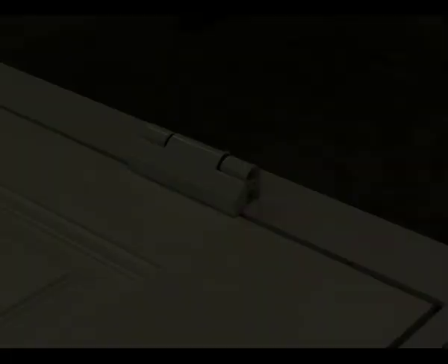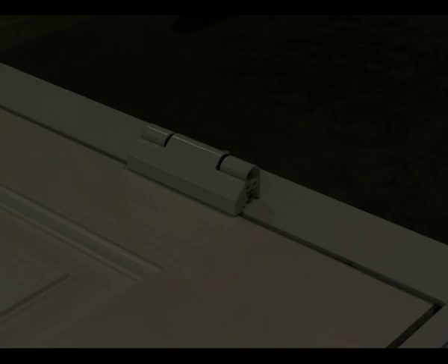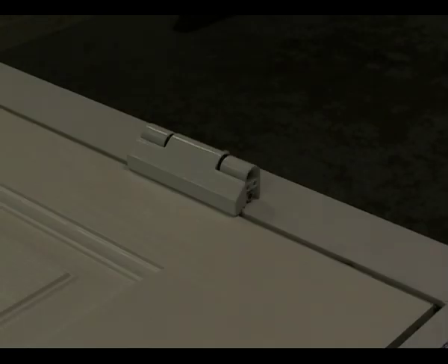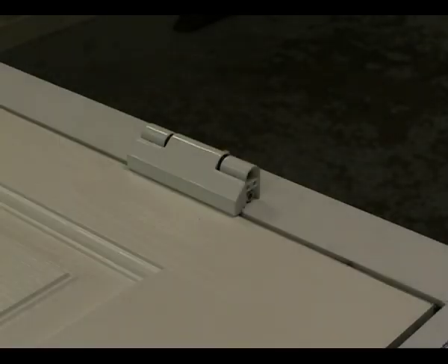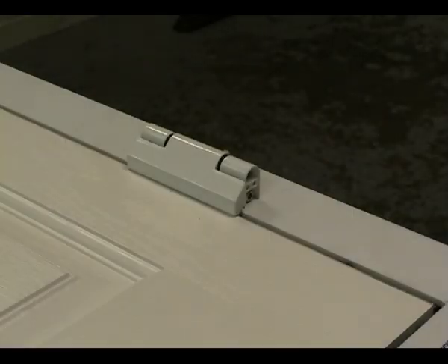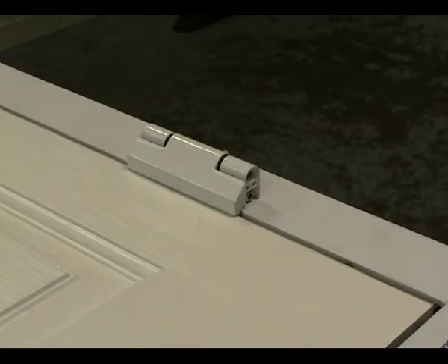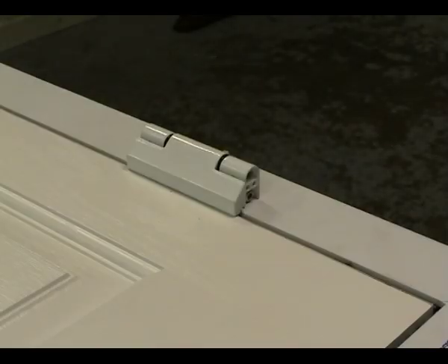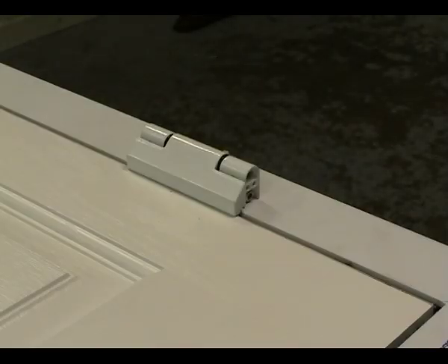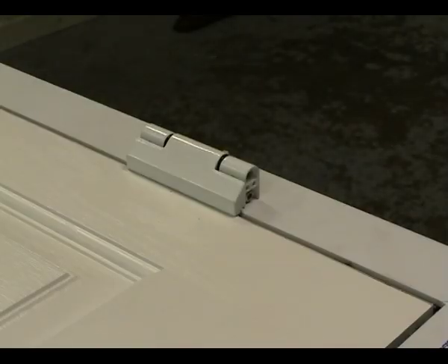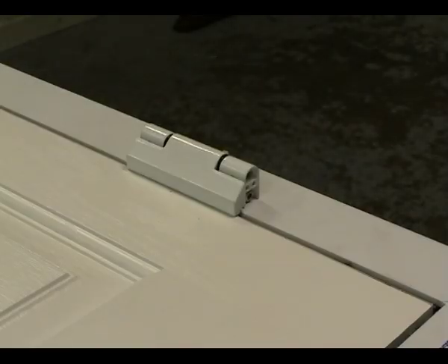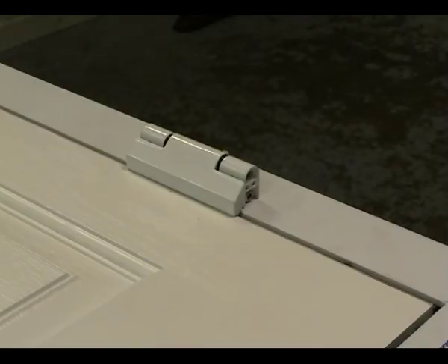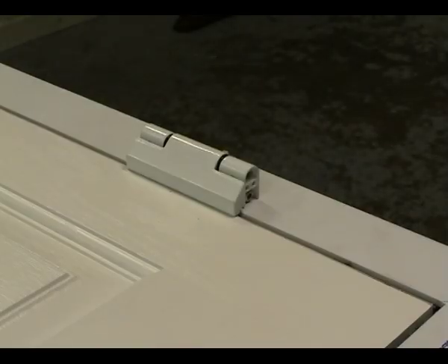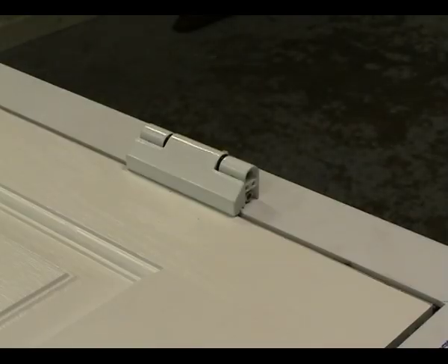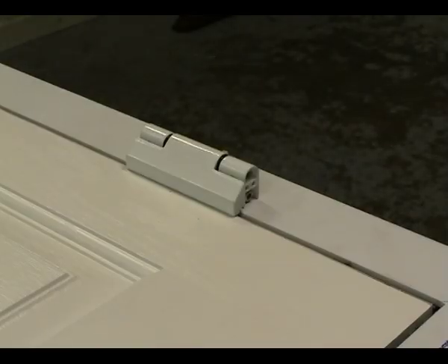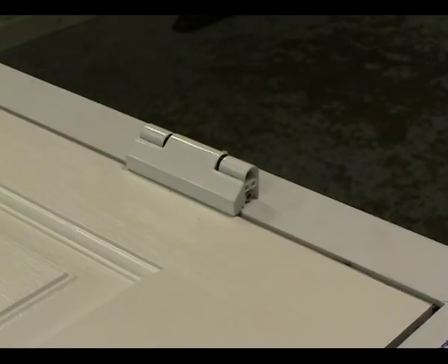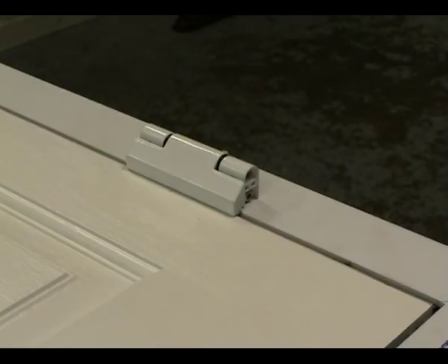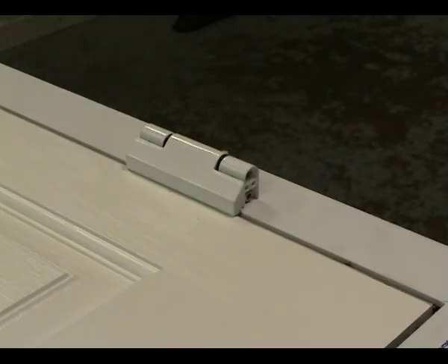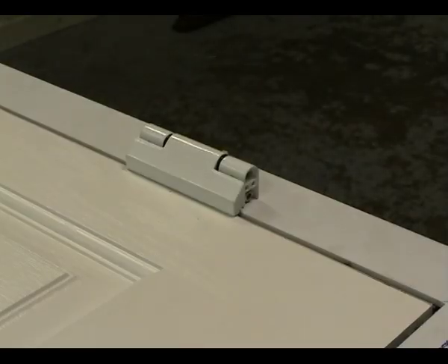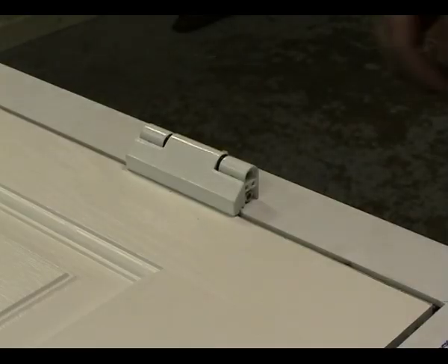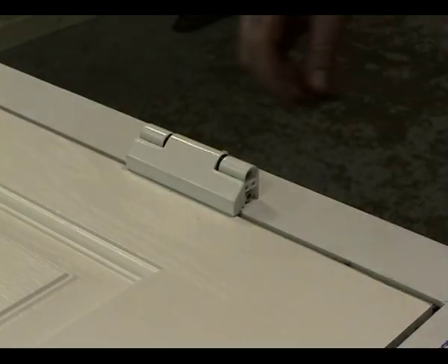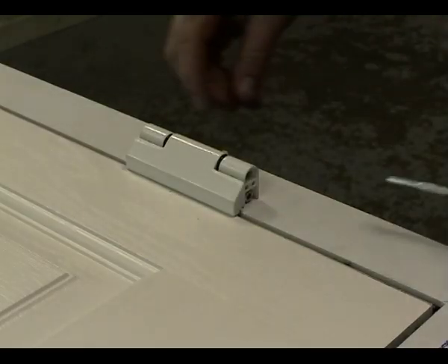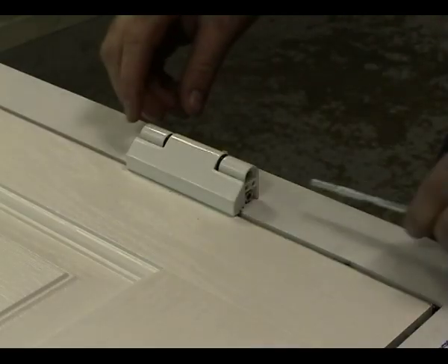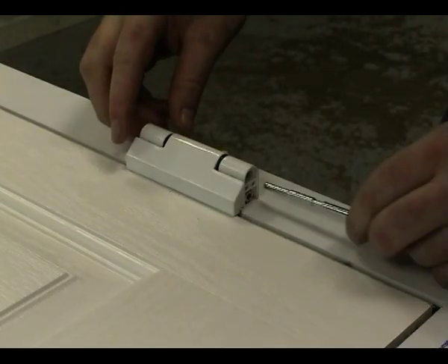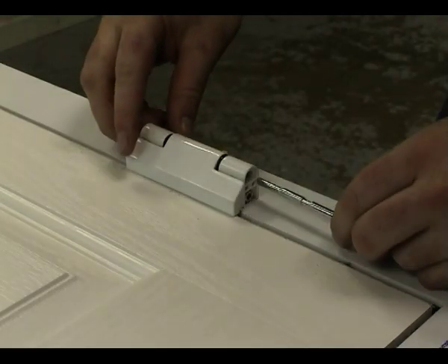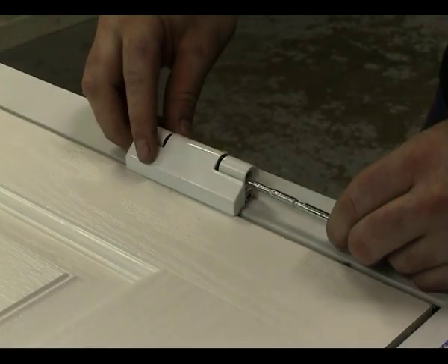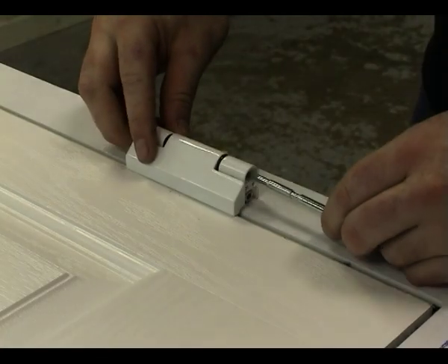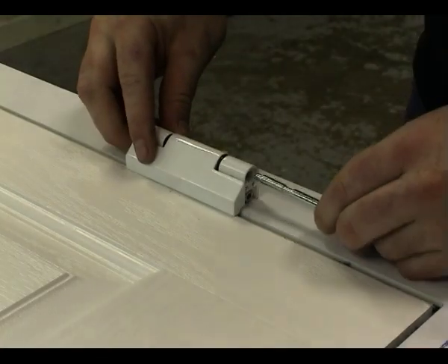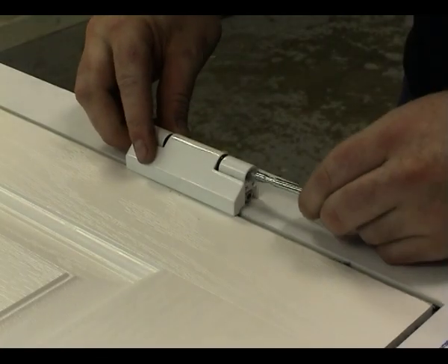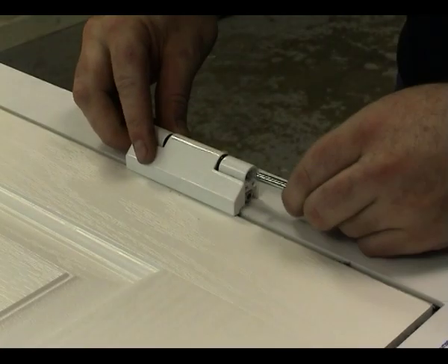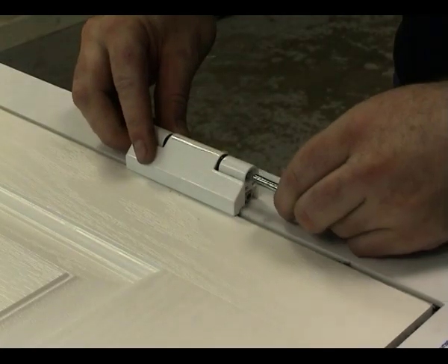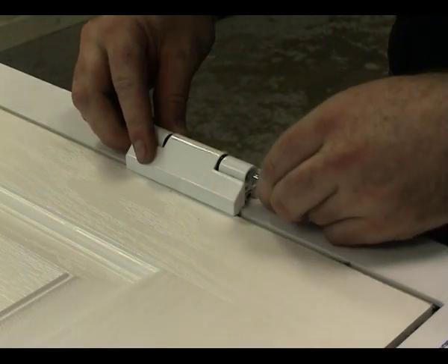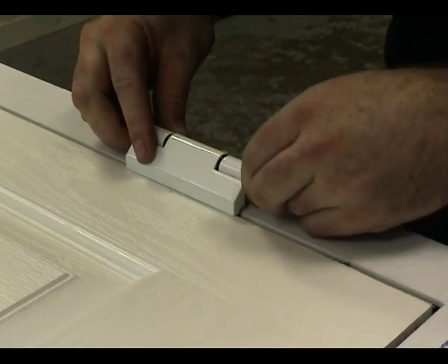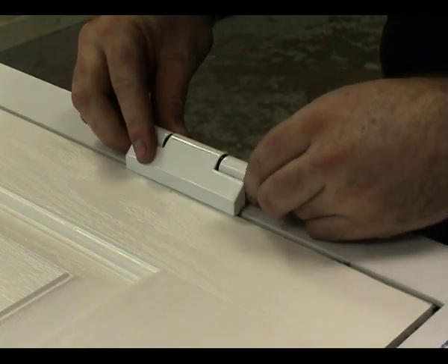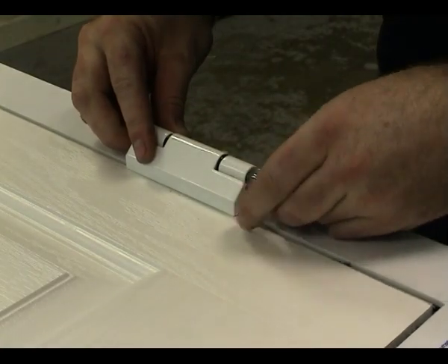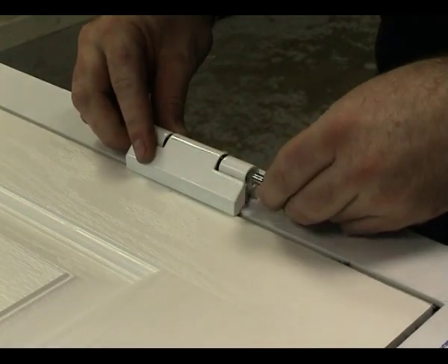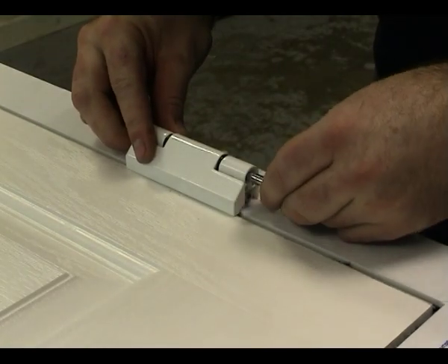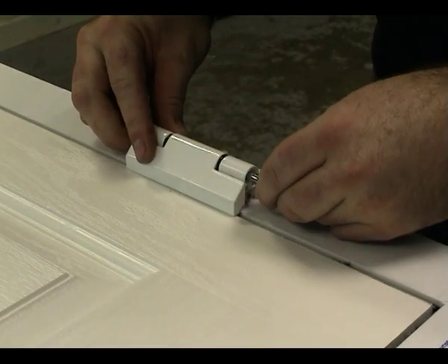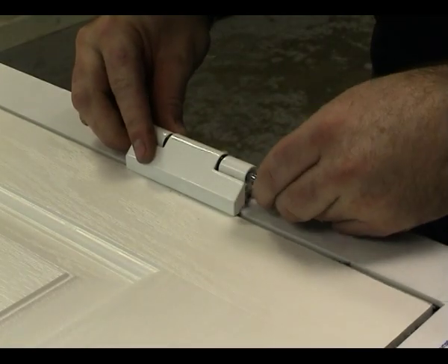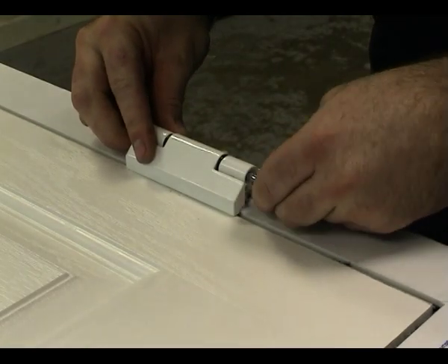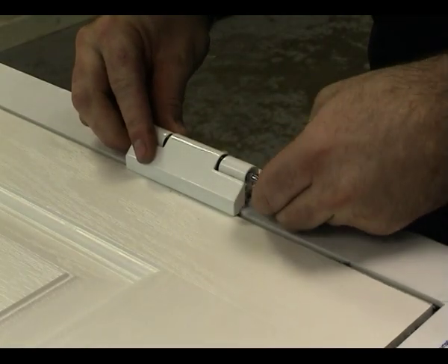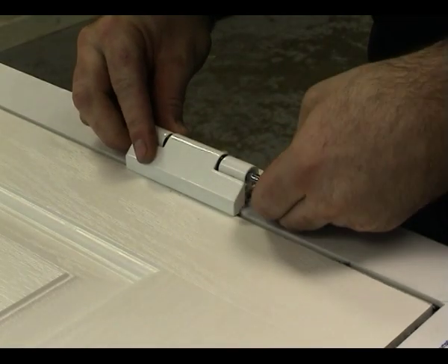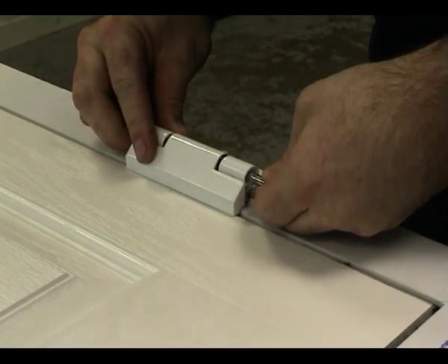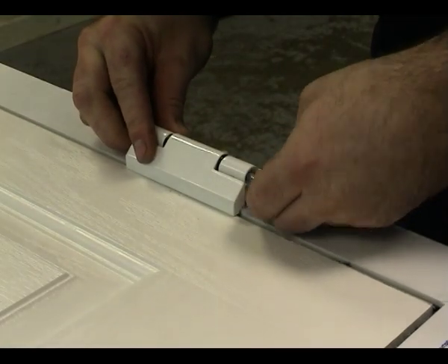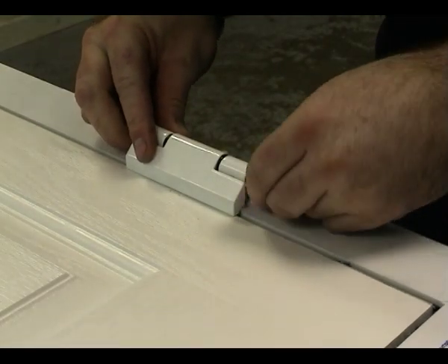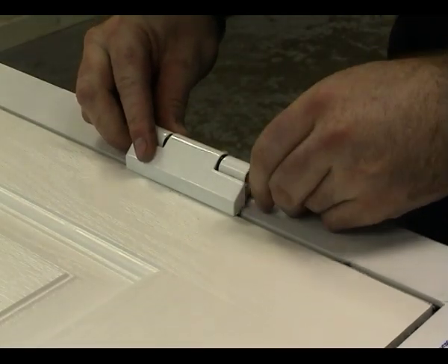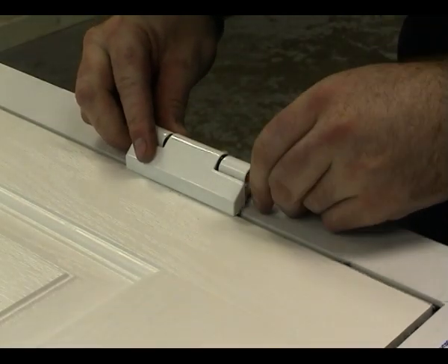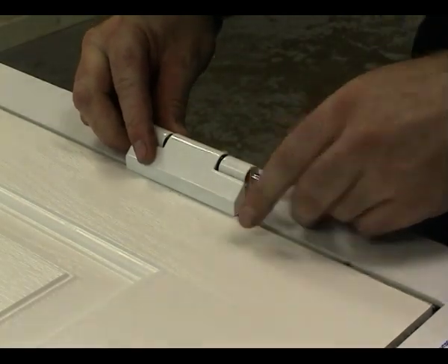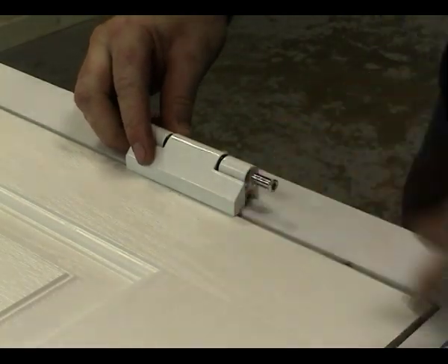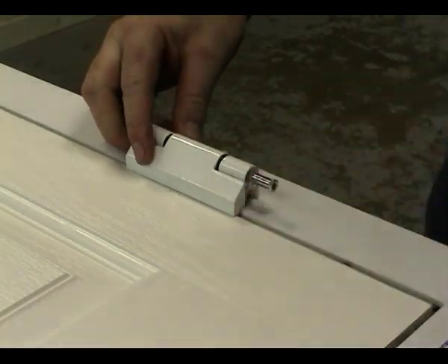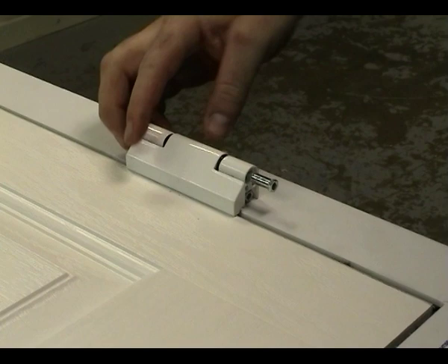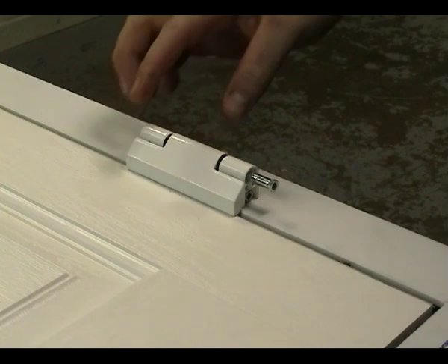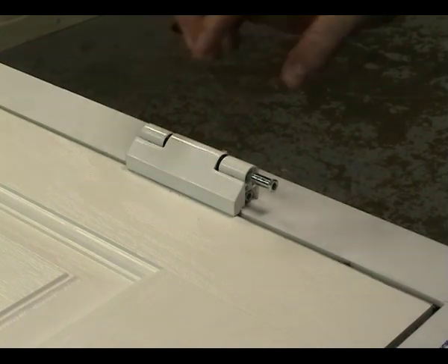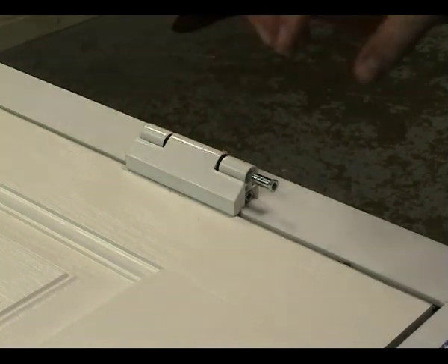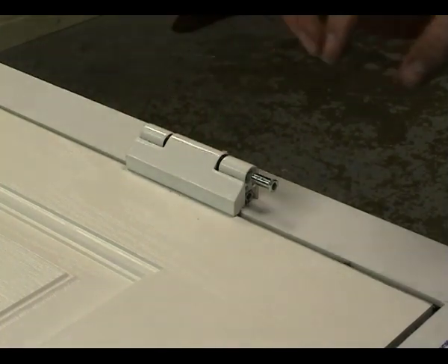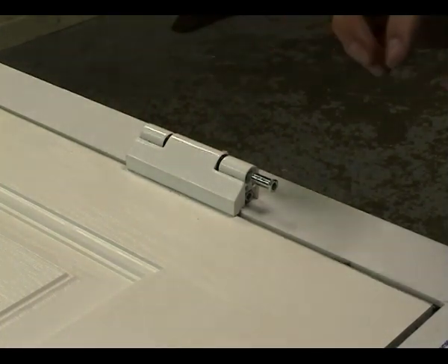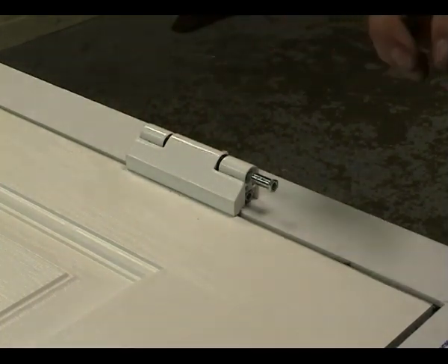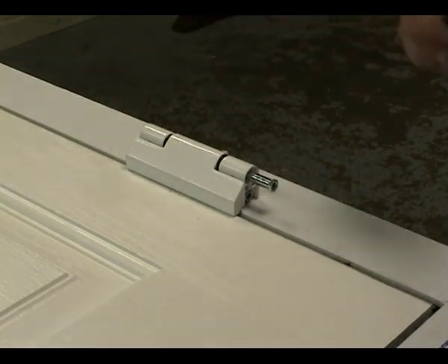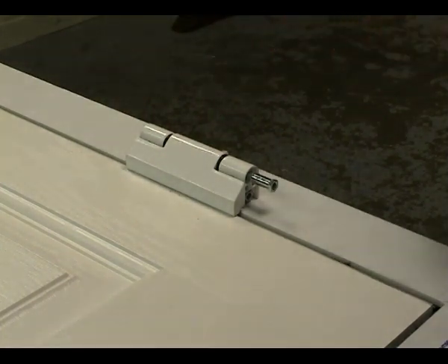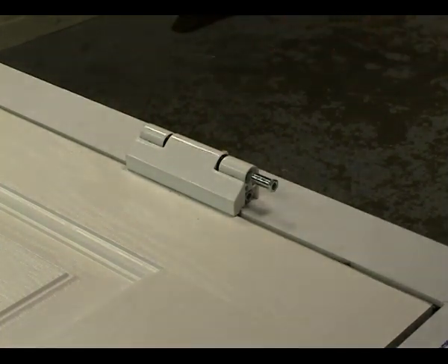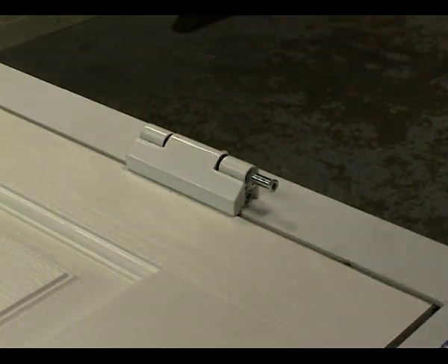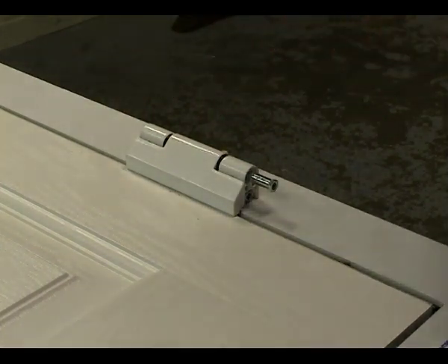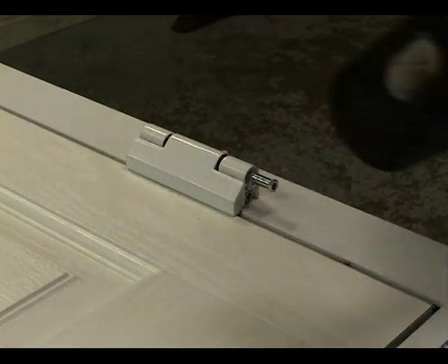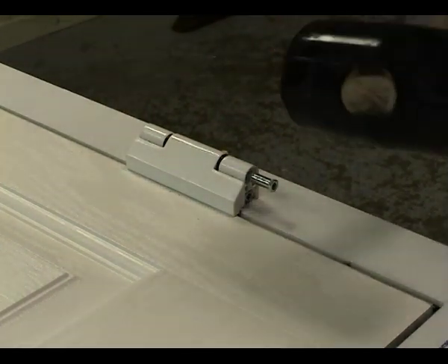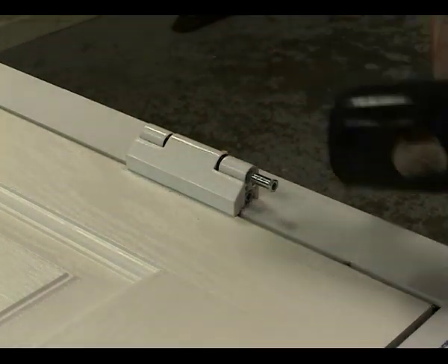Locate the slab into the frame. Secure the hinges by inserting the hinge pins from the top of the door.